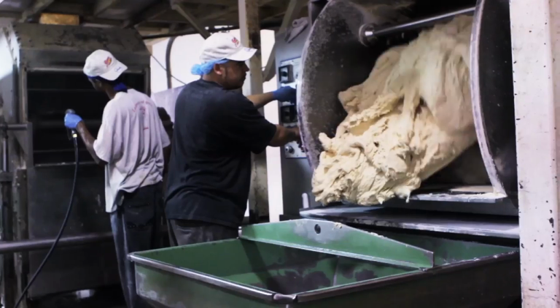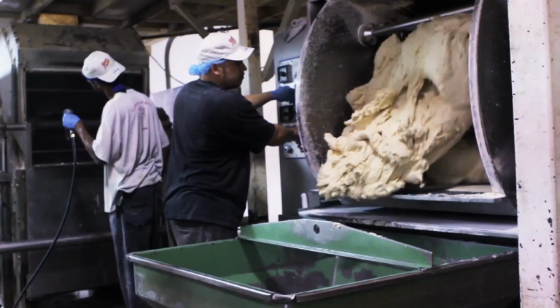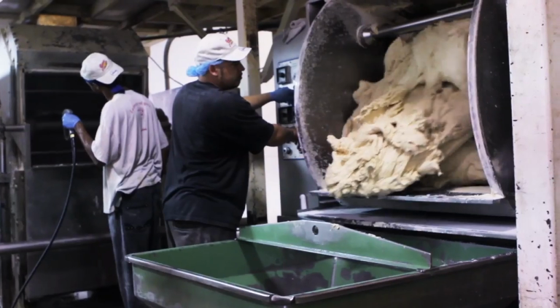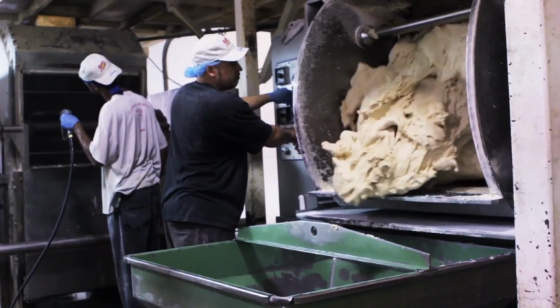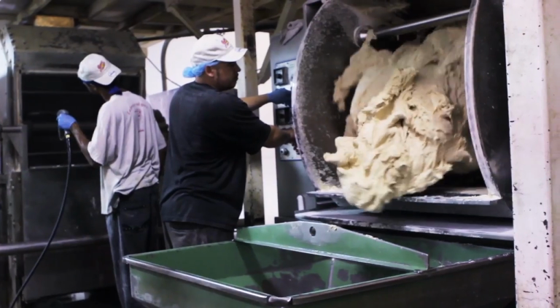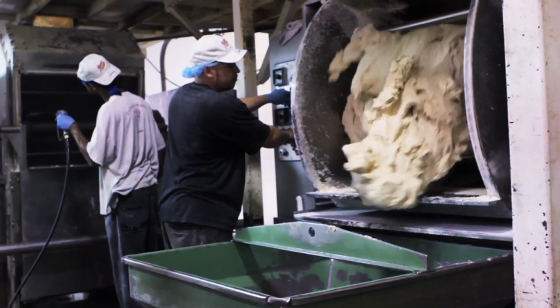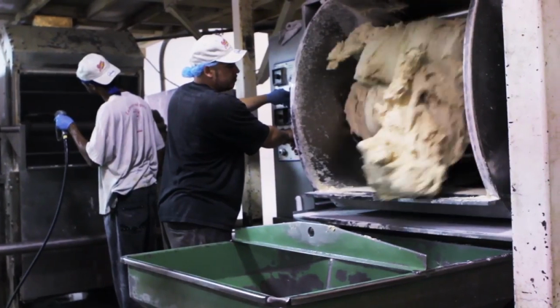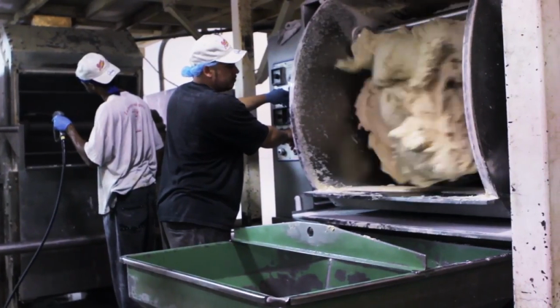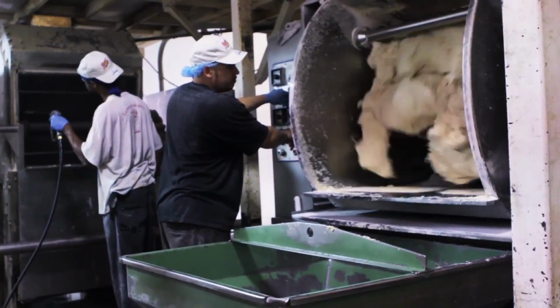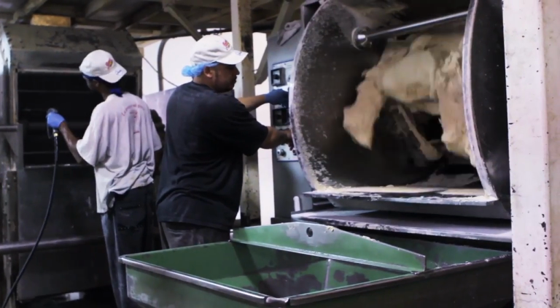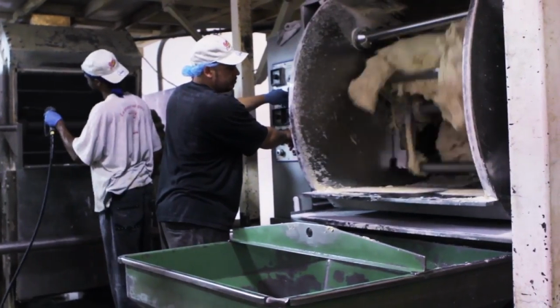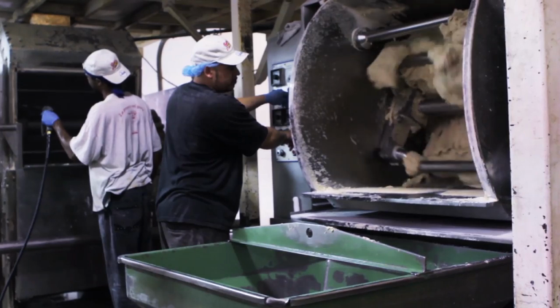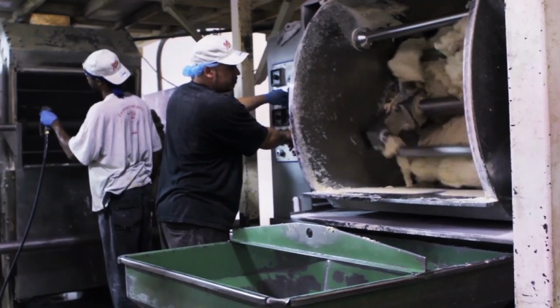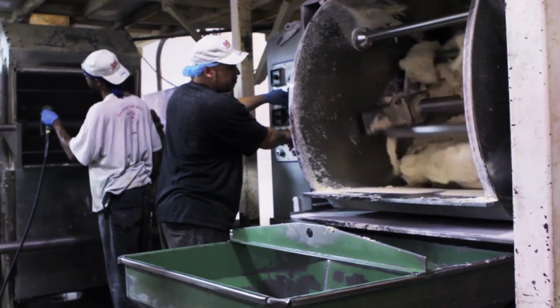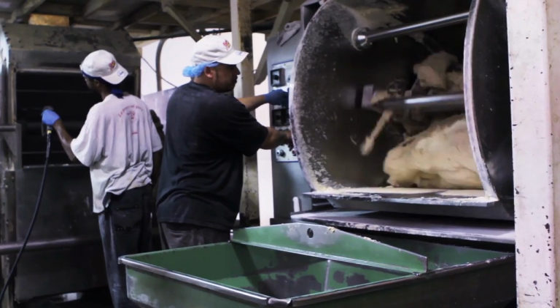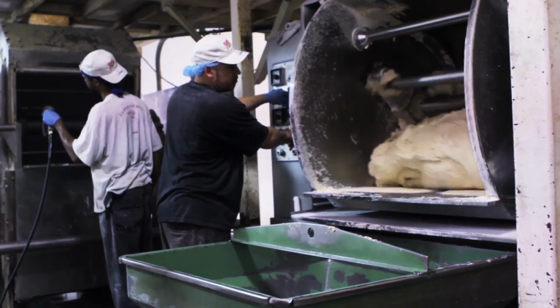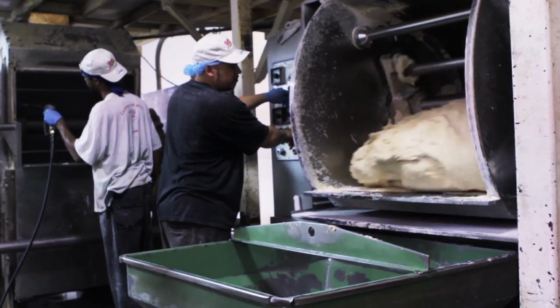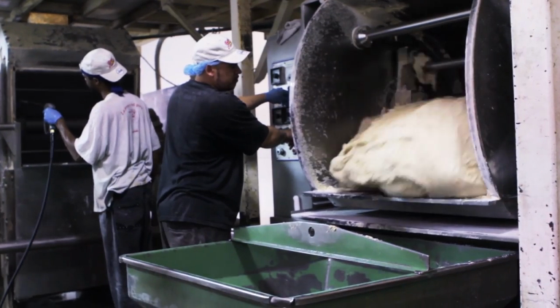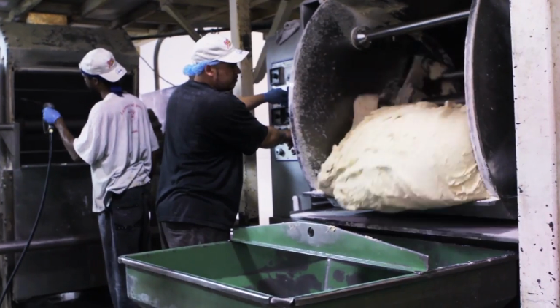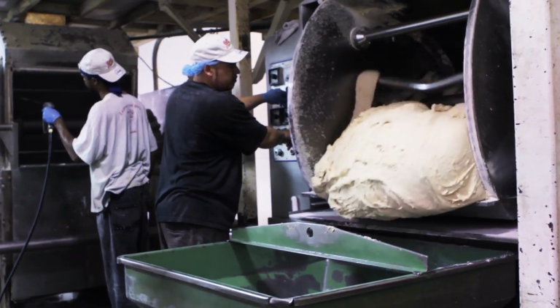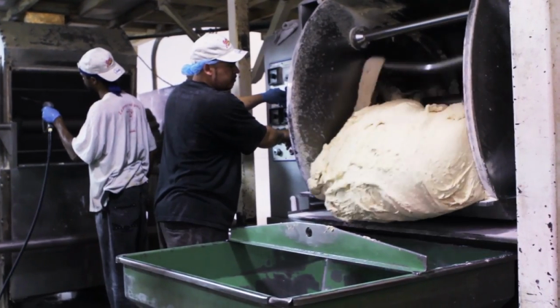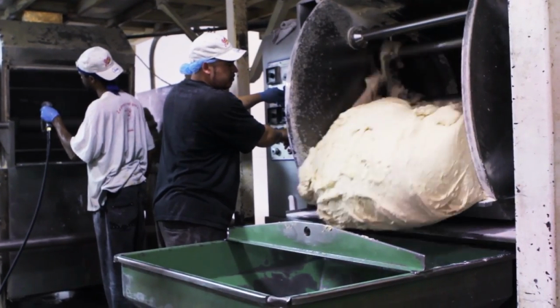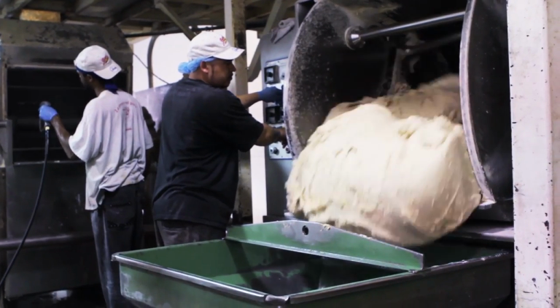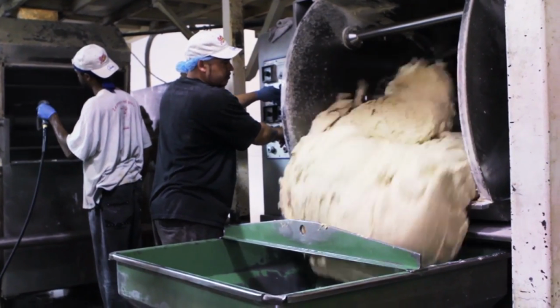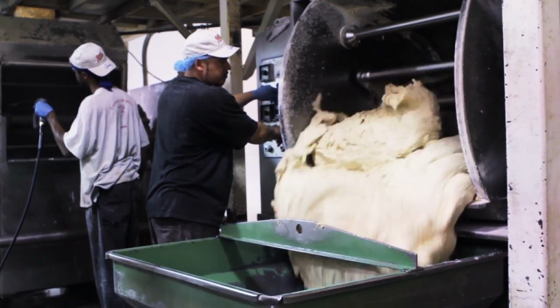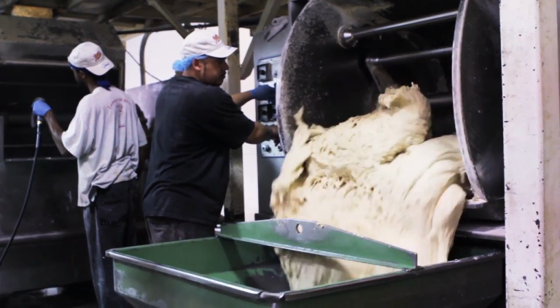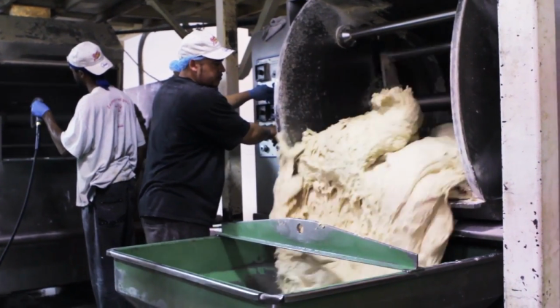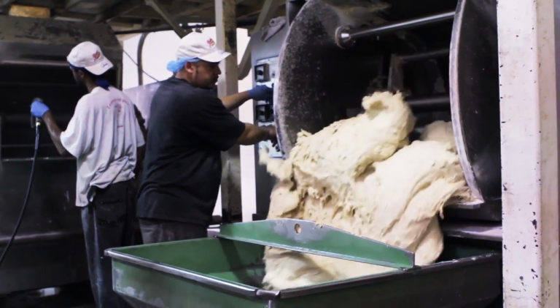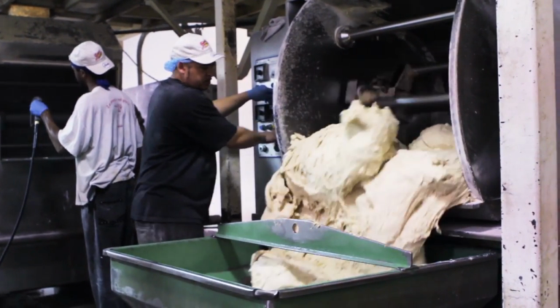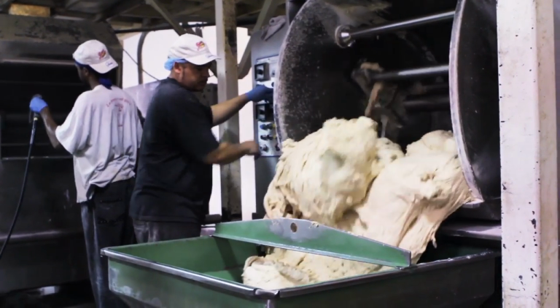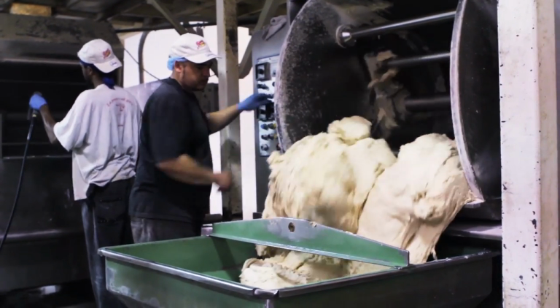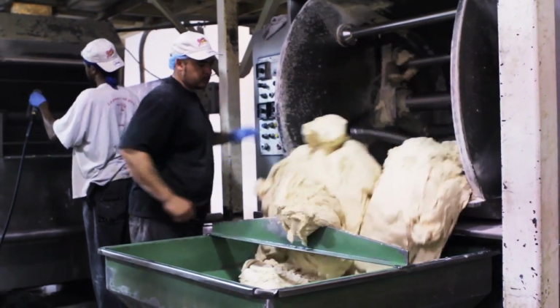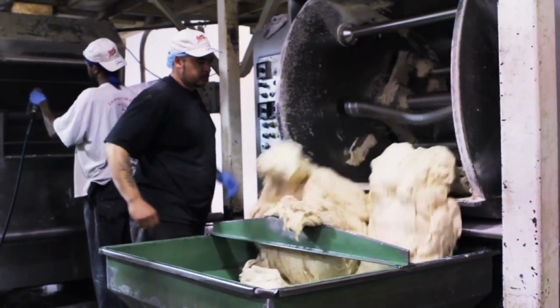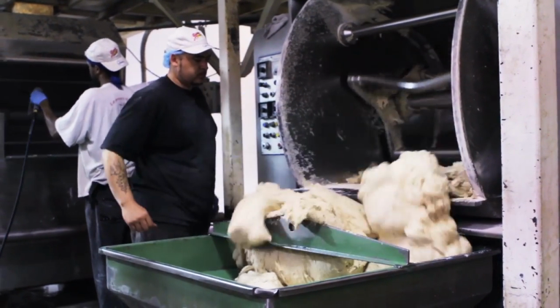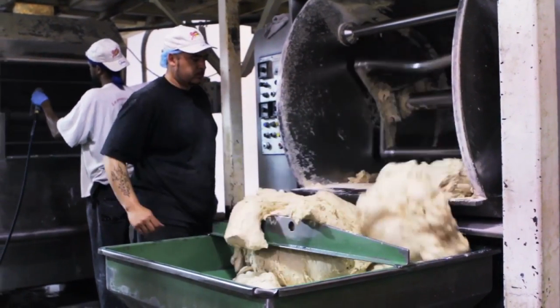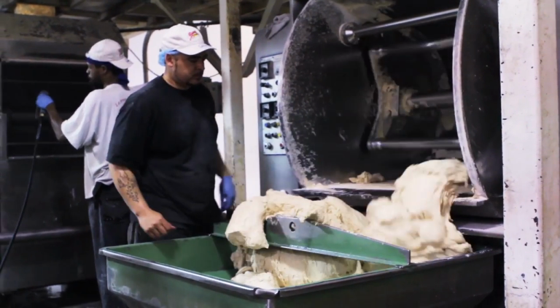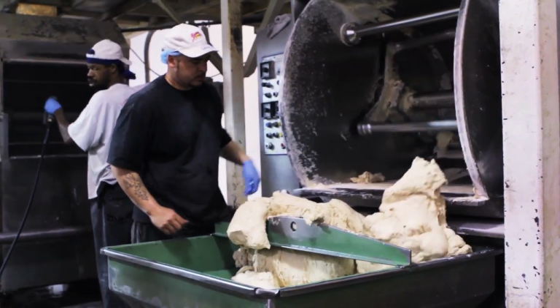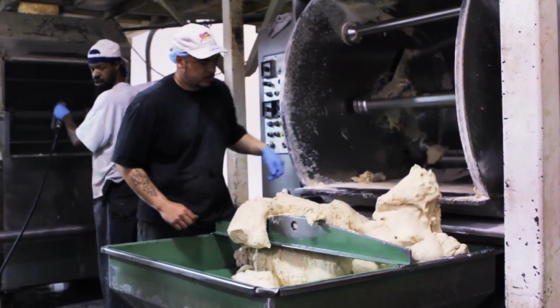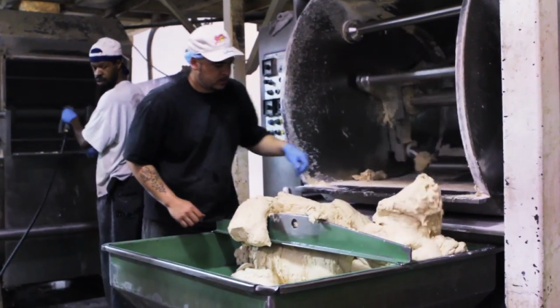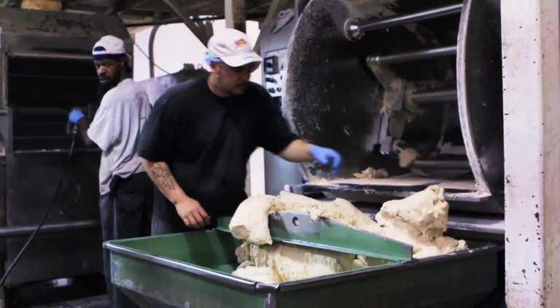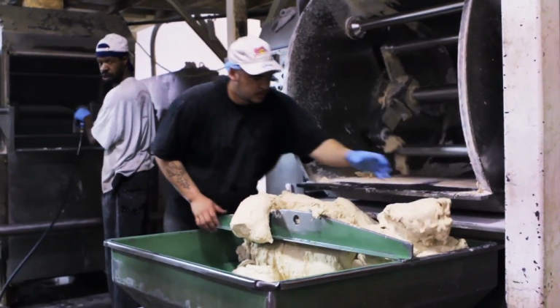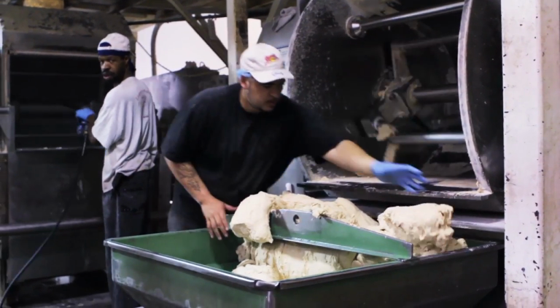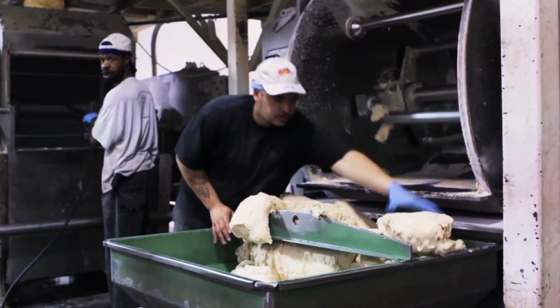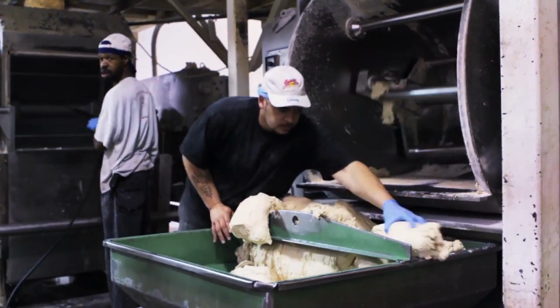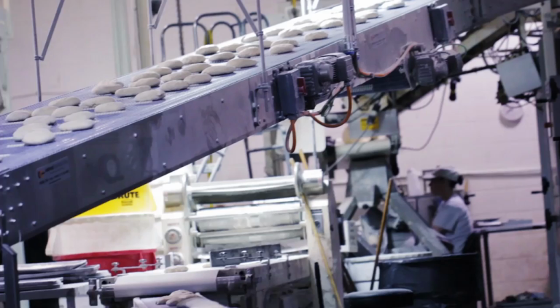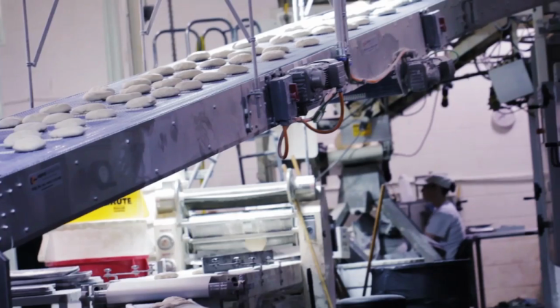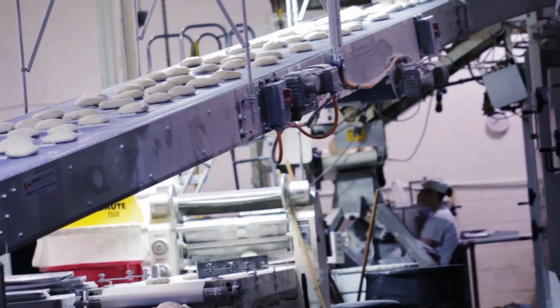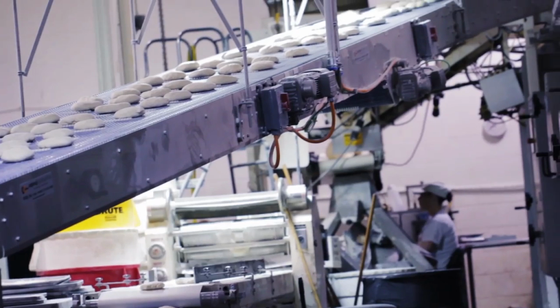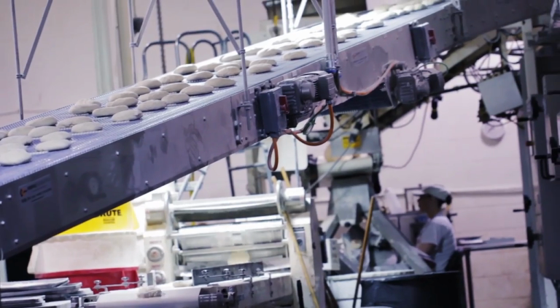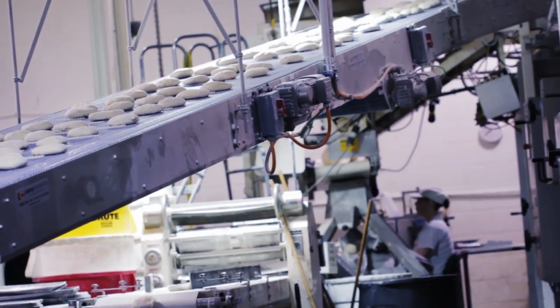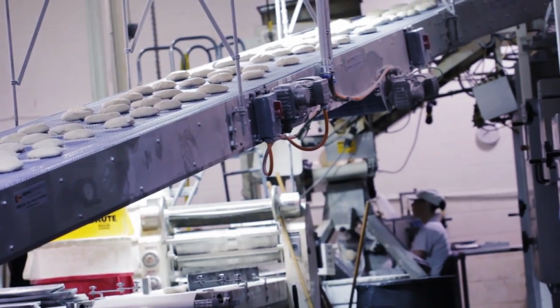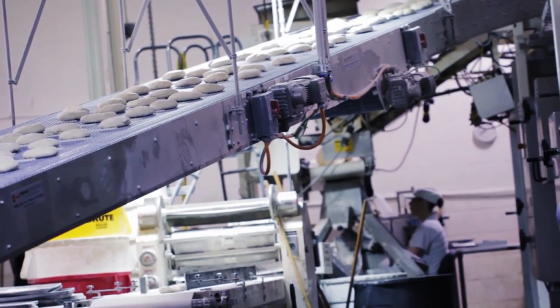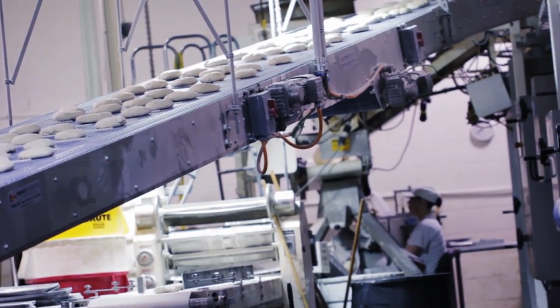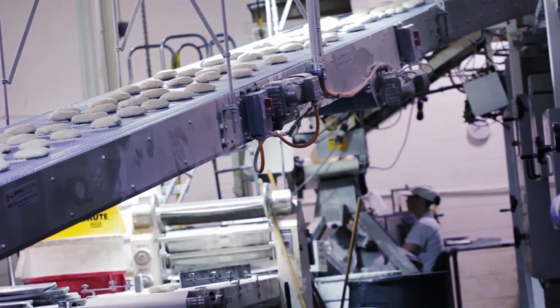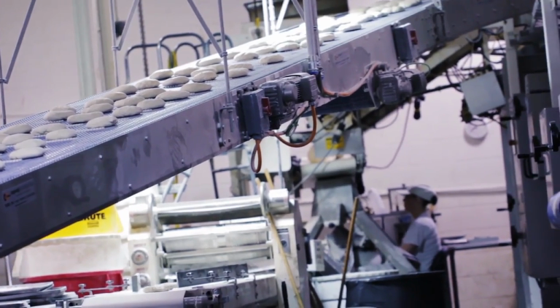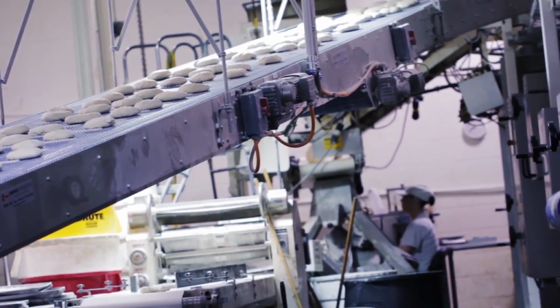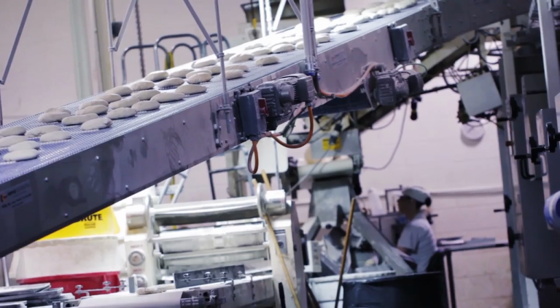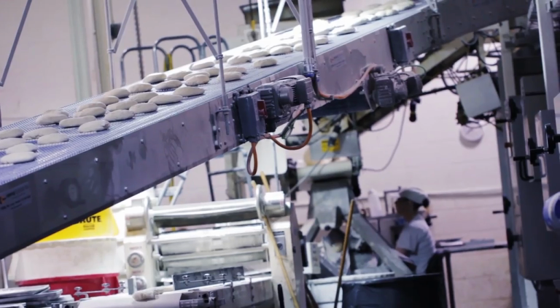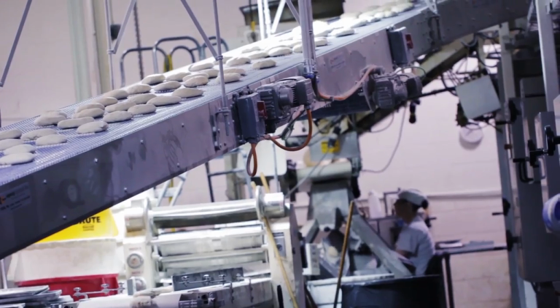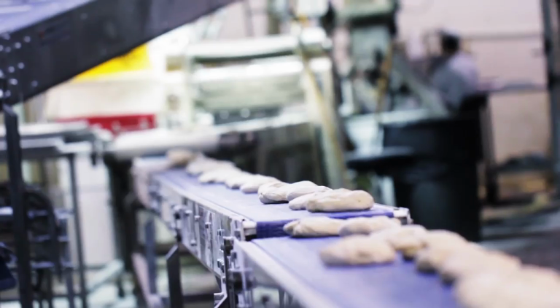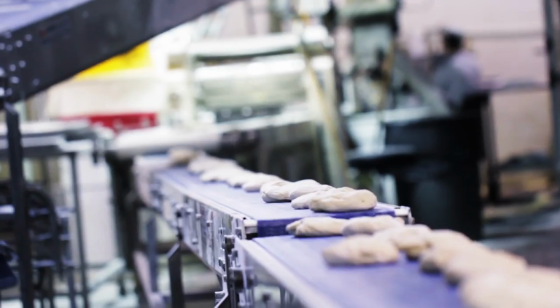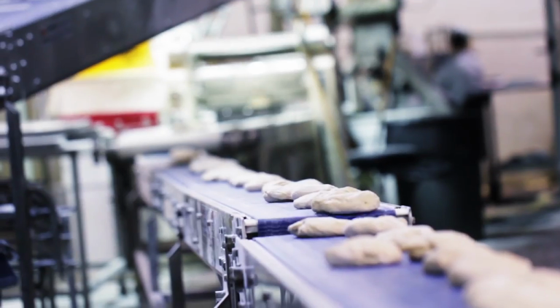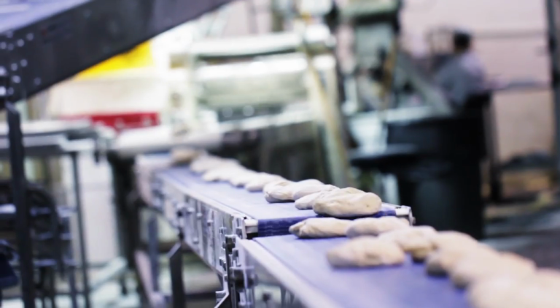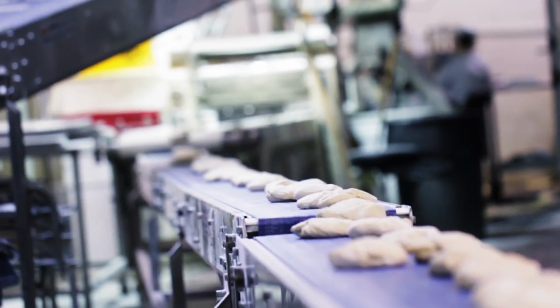Right here we've got a batch of dough getting ready to come out. Each batch is a thousand pounds of dough. Now we have the whole conveyor system set up.